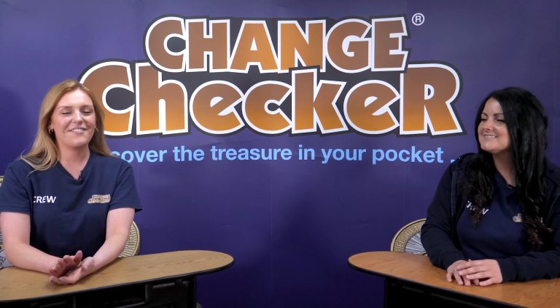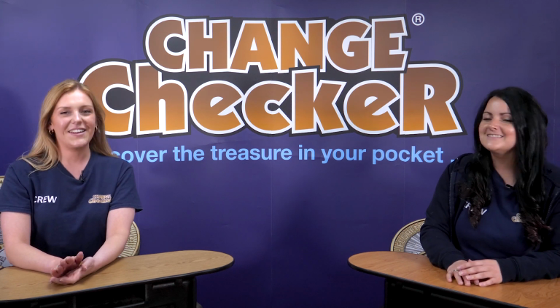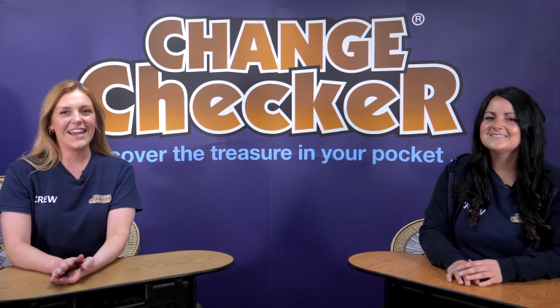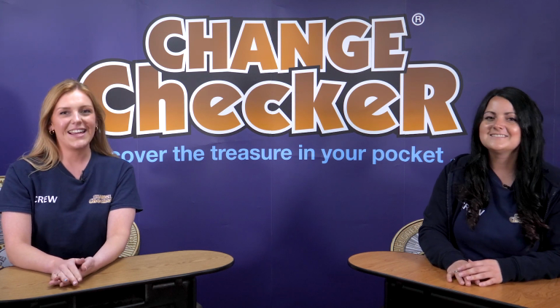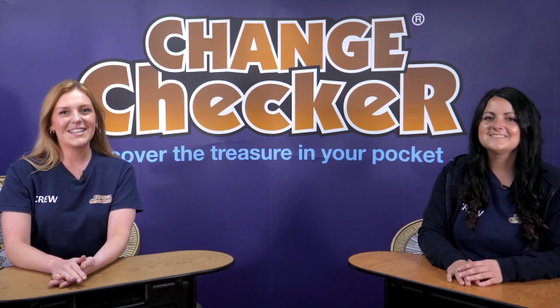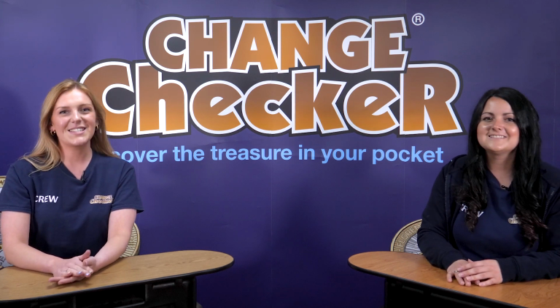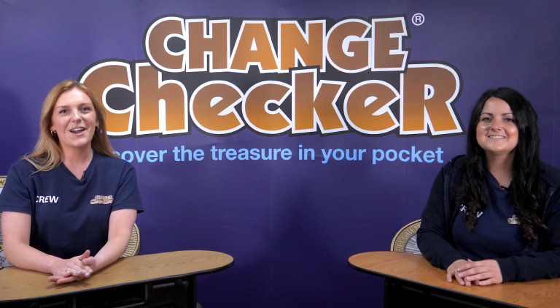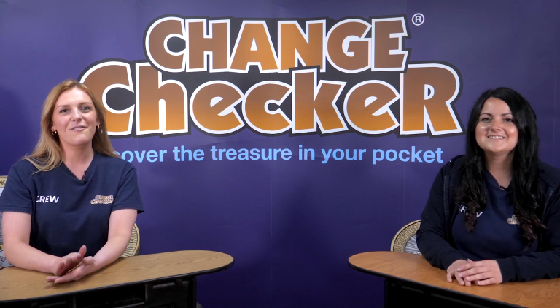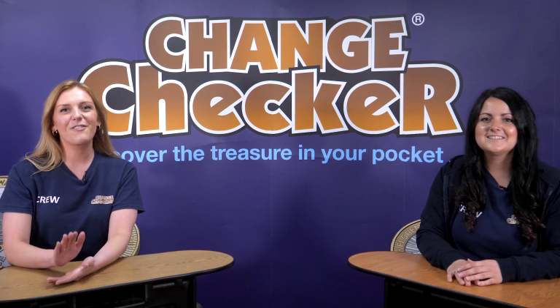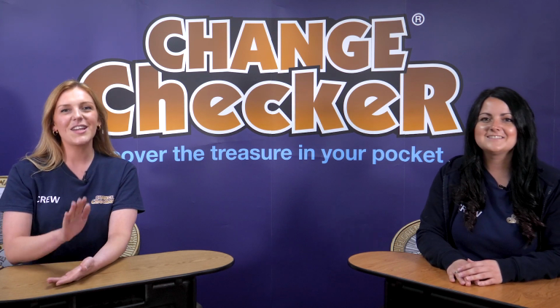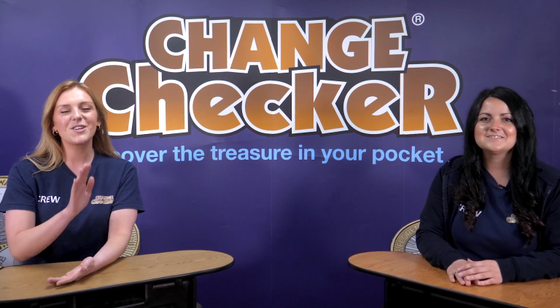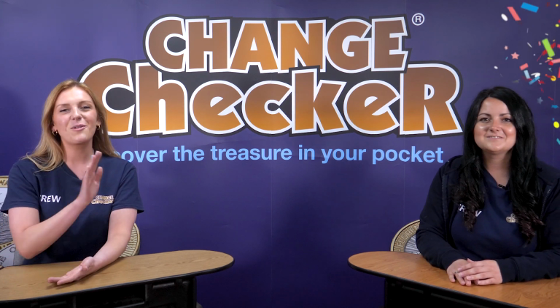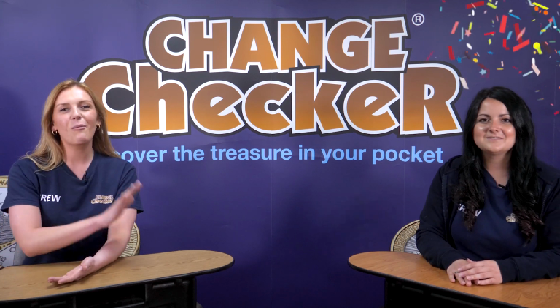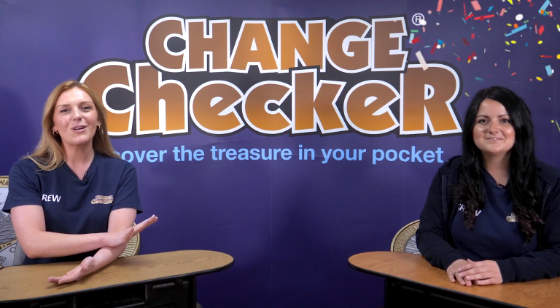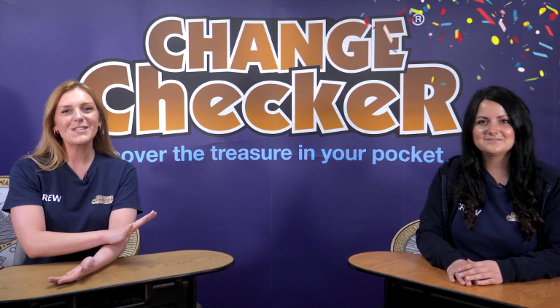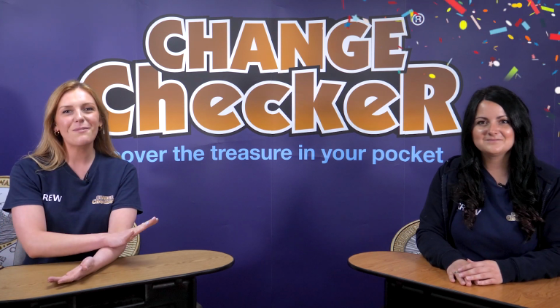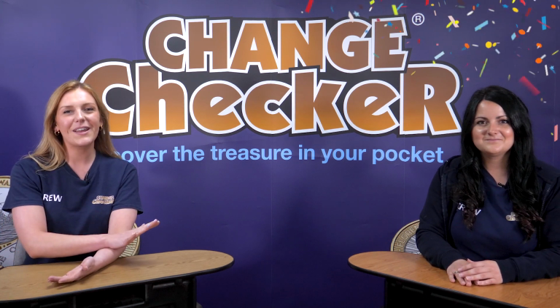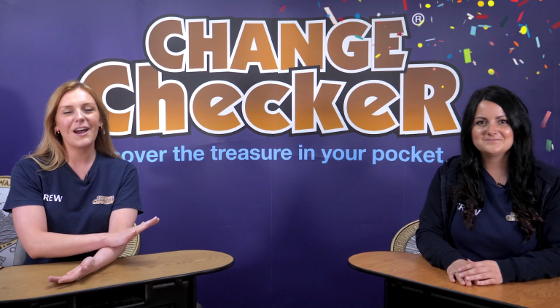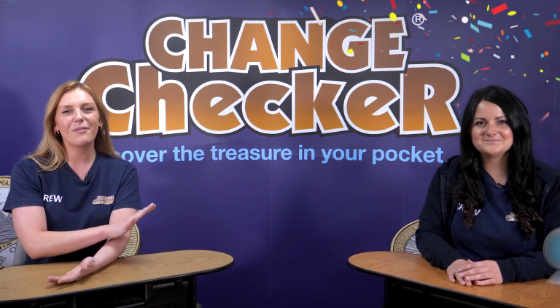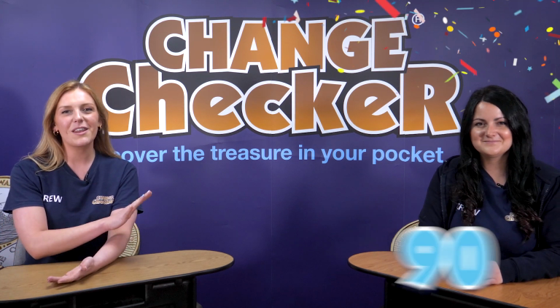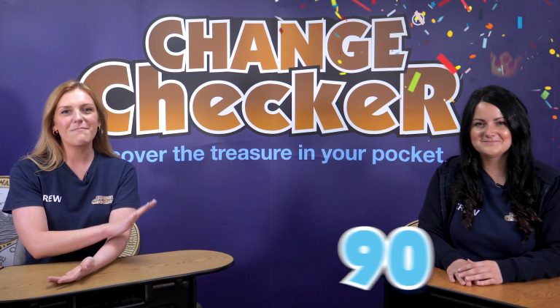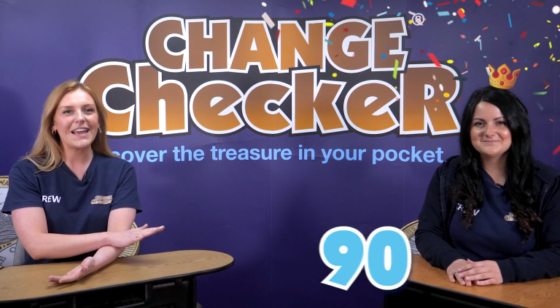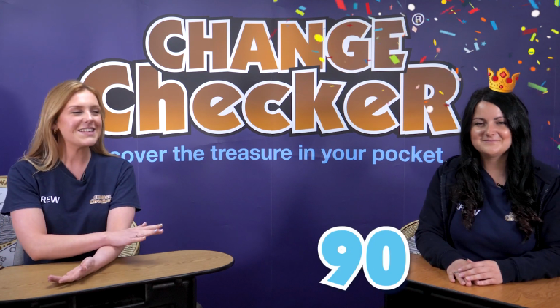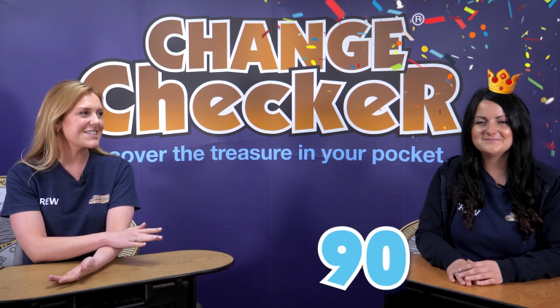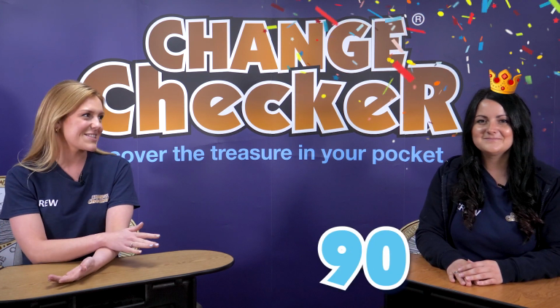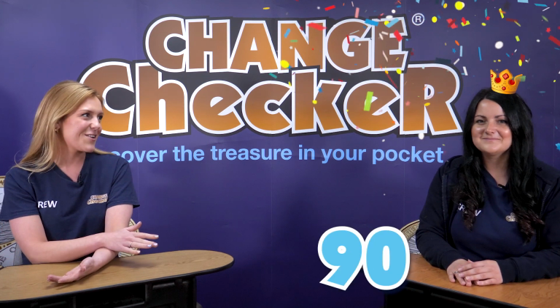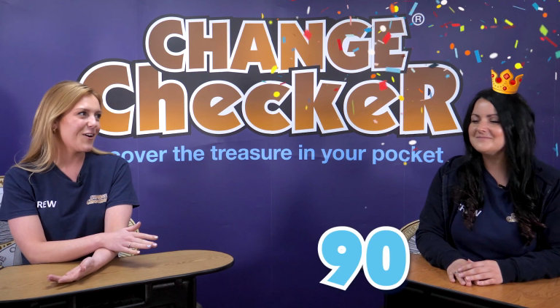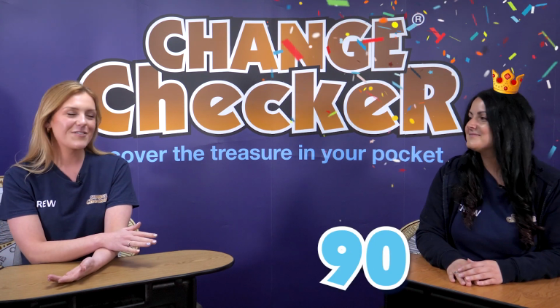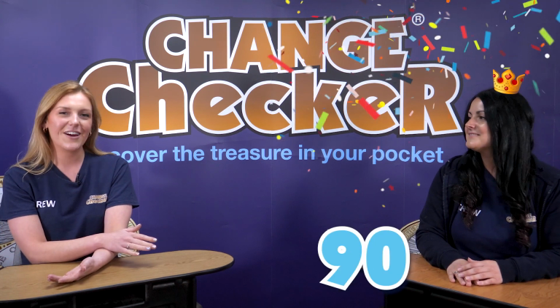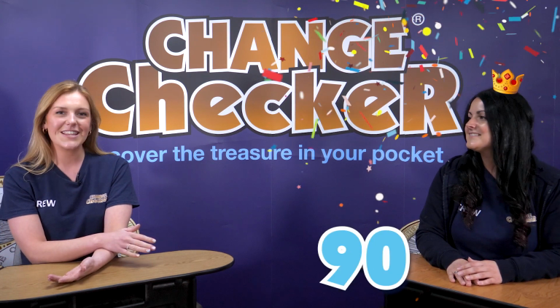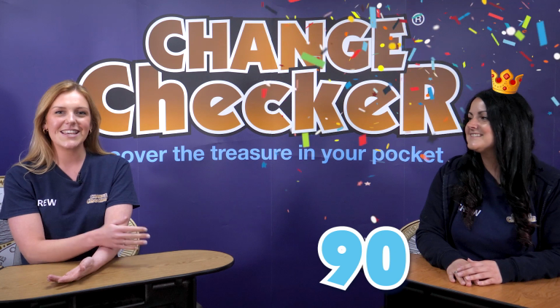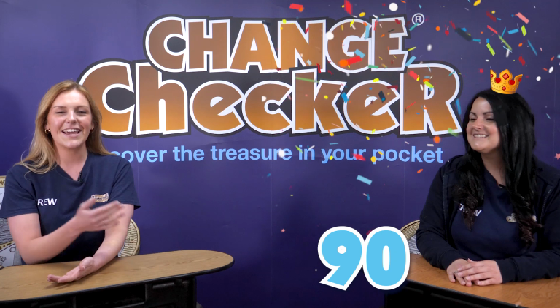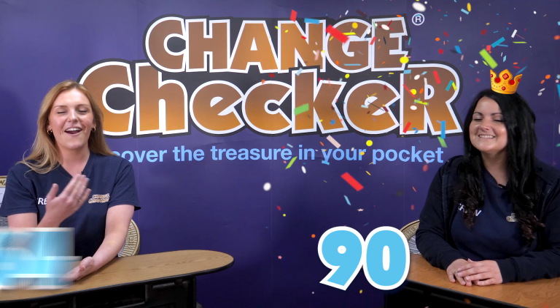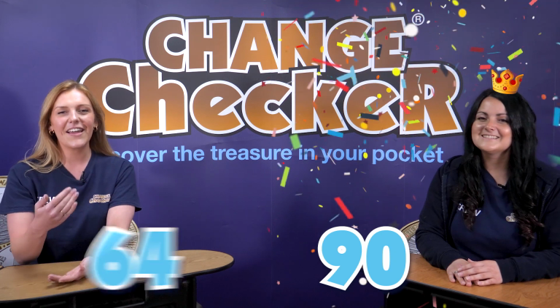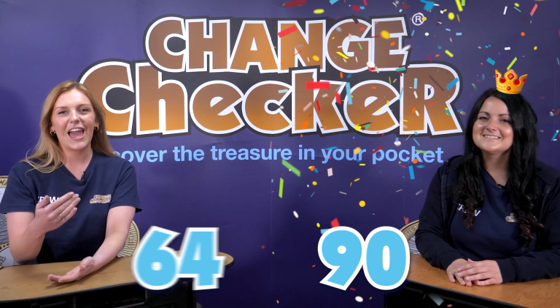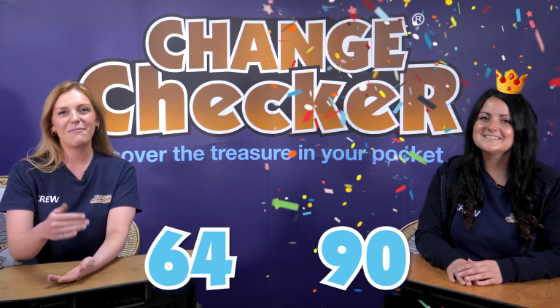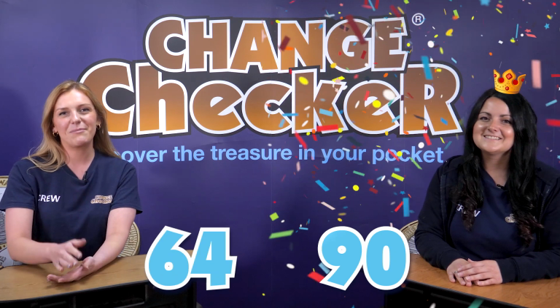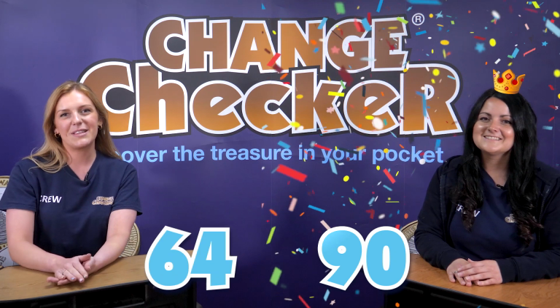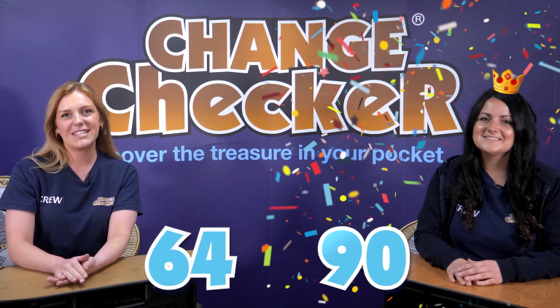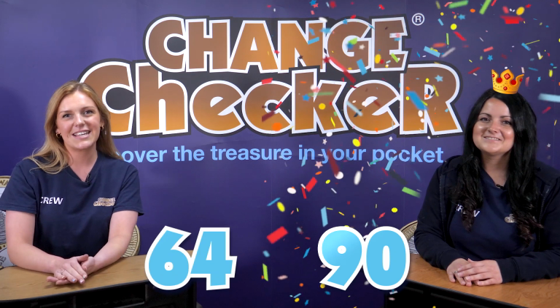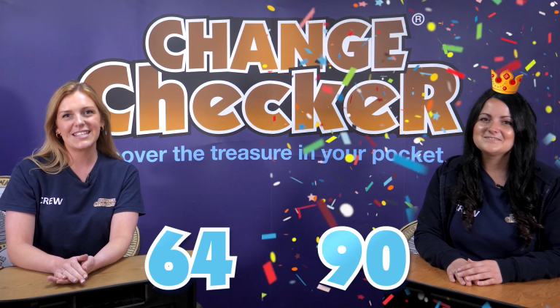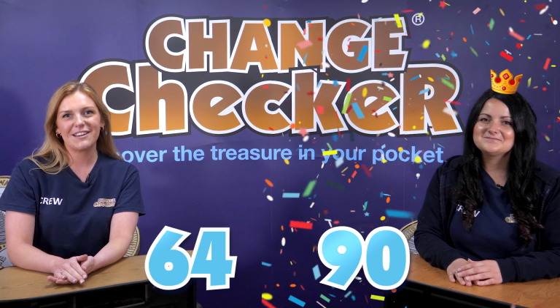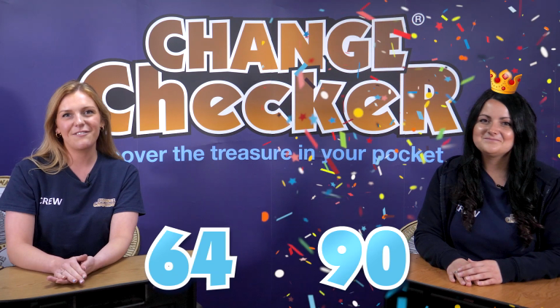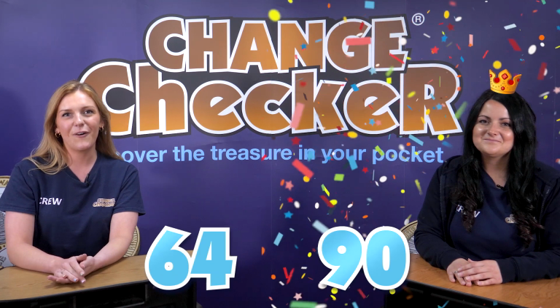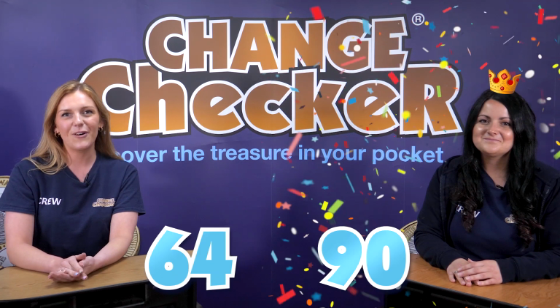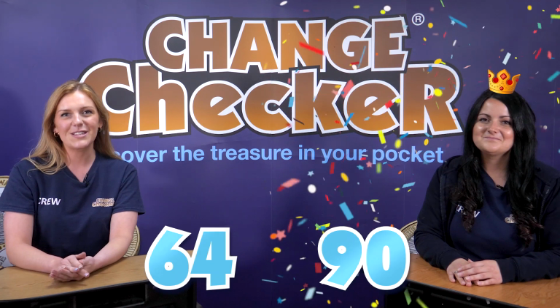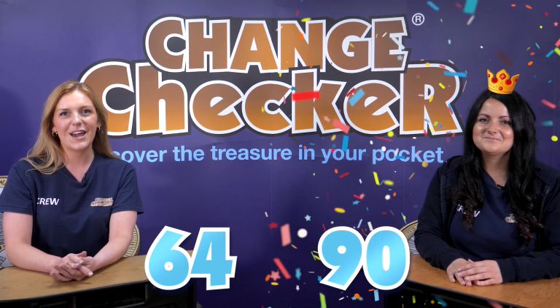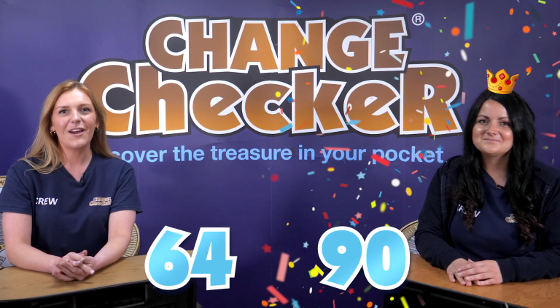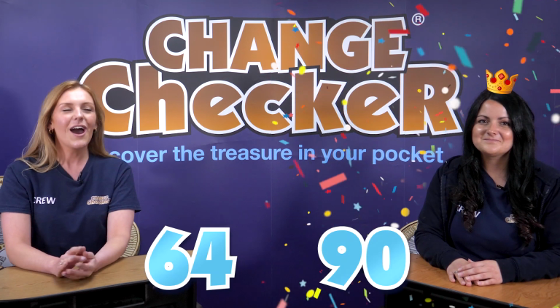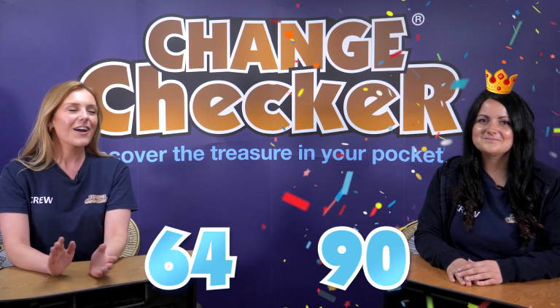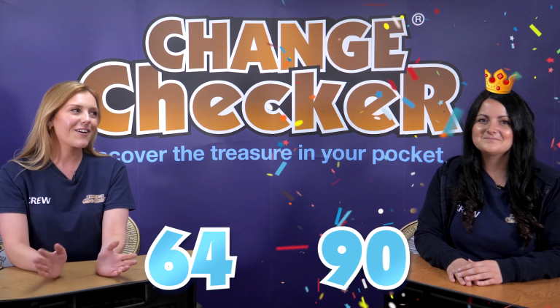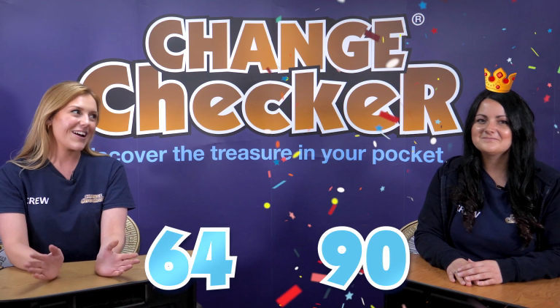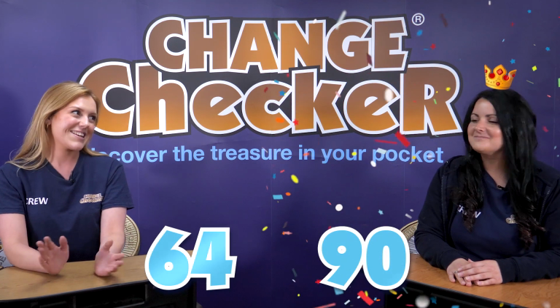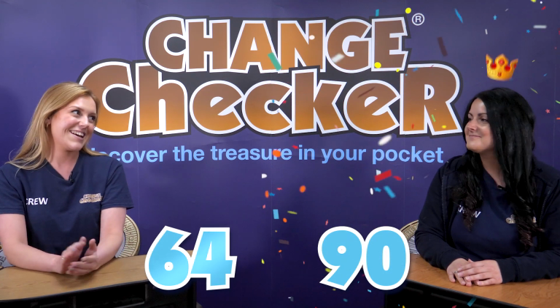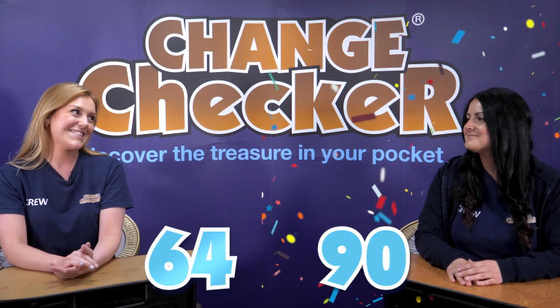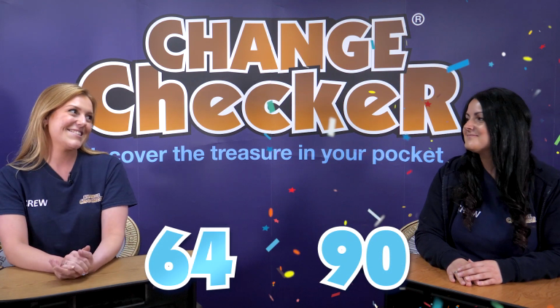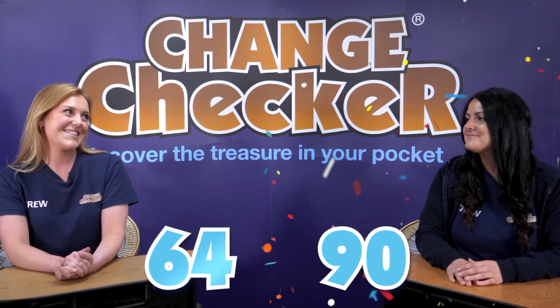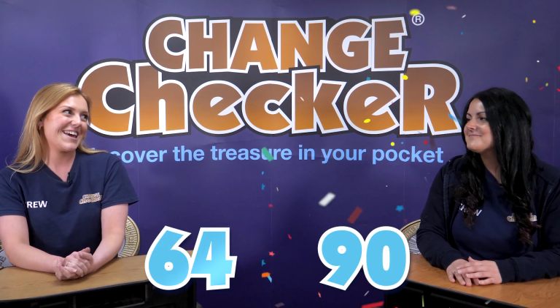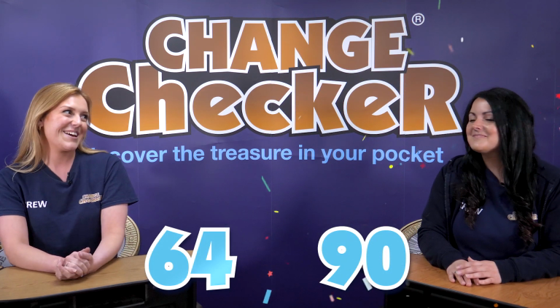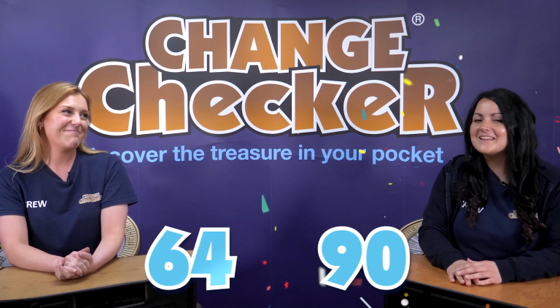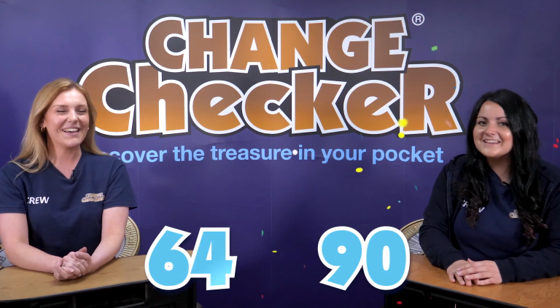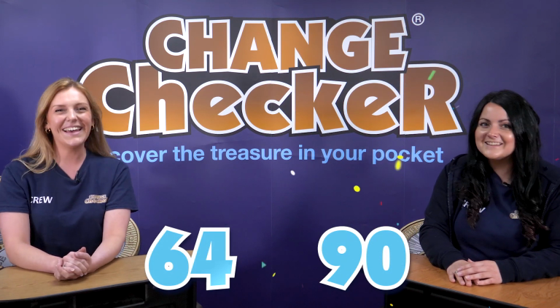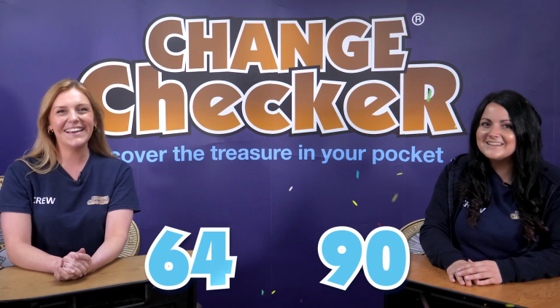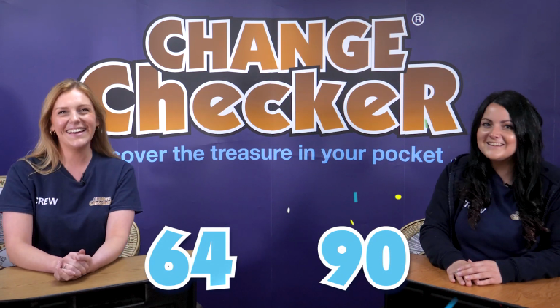Definitely. So Rachel was the winner with an amazing score of 90 and I came in with 64, so congratulations to you. Thank you.